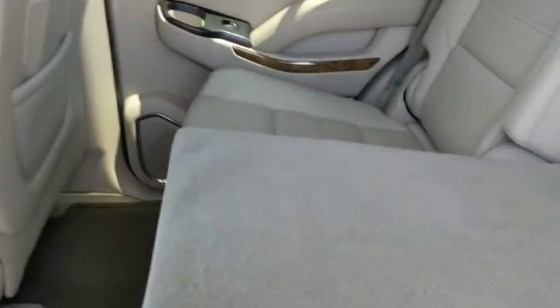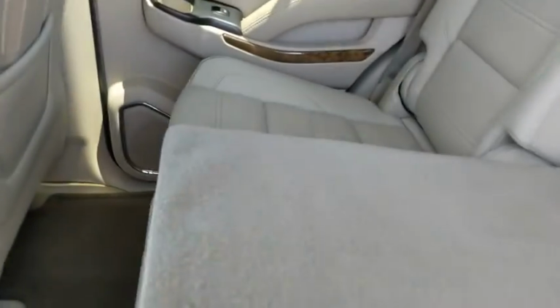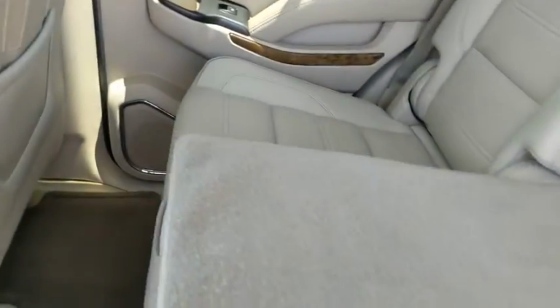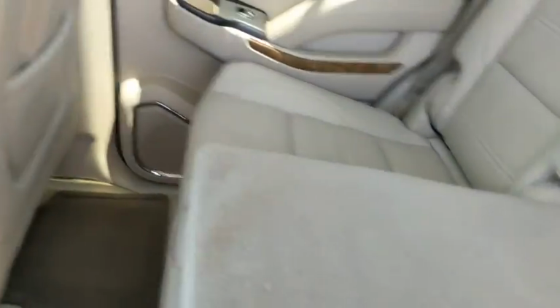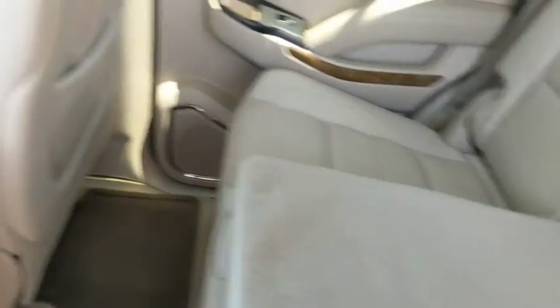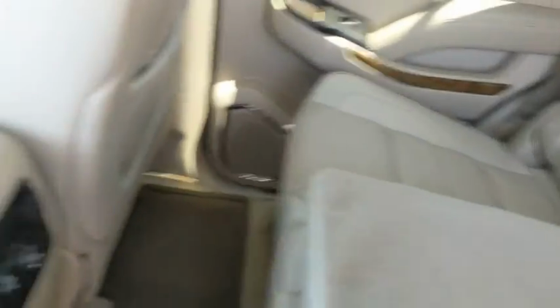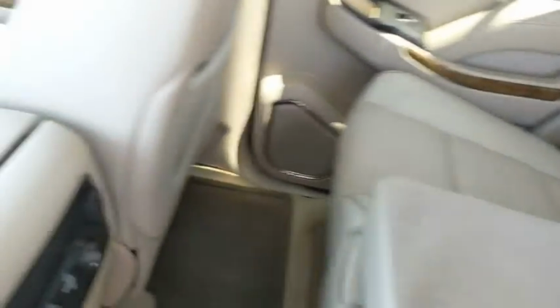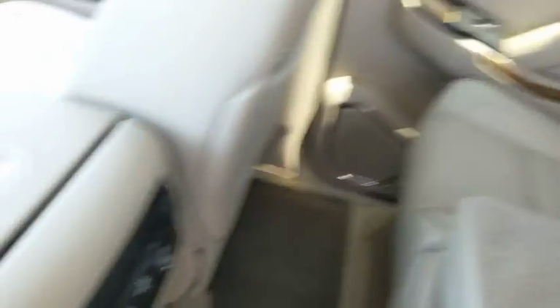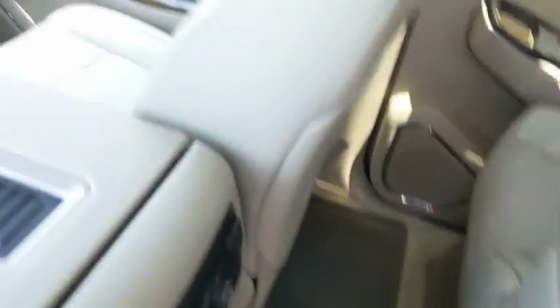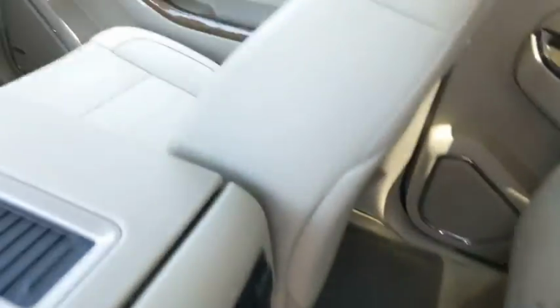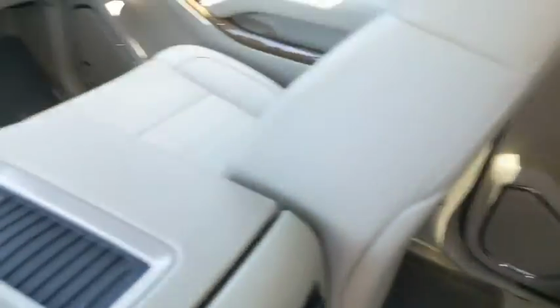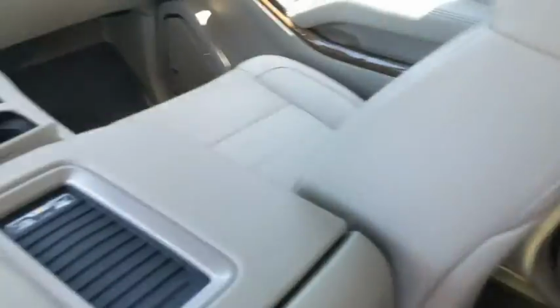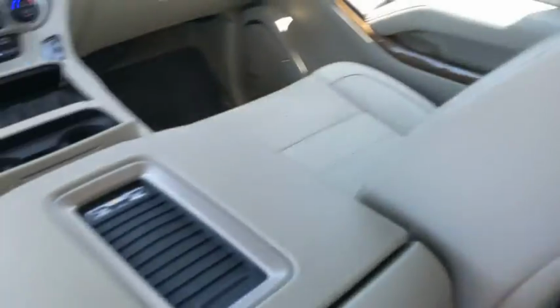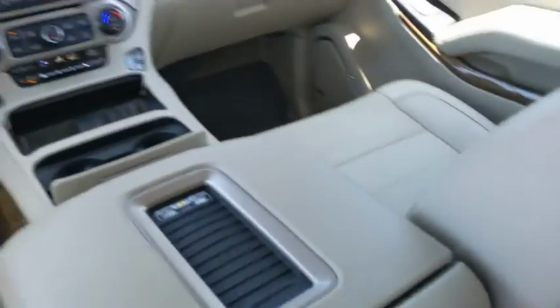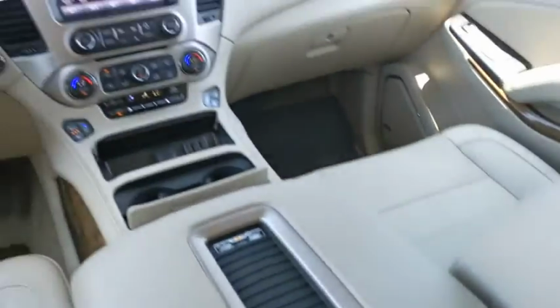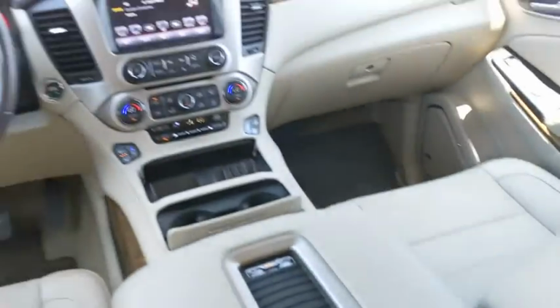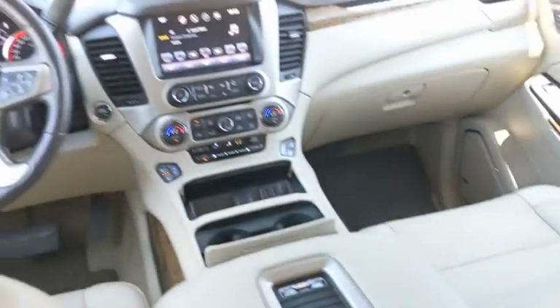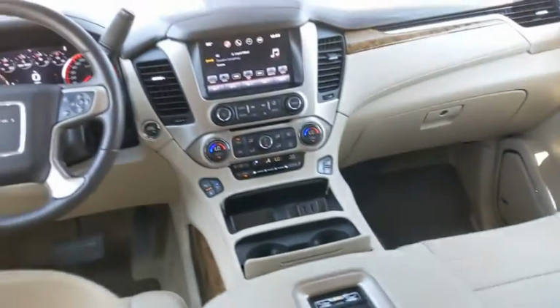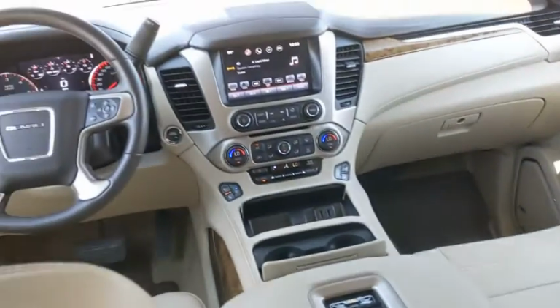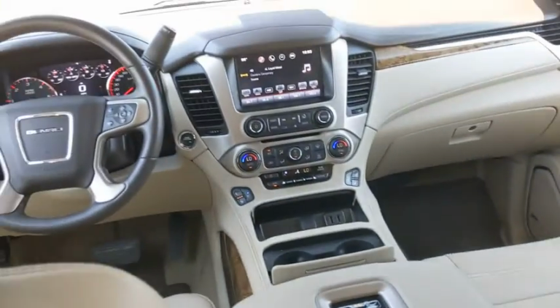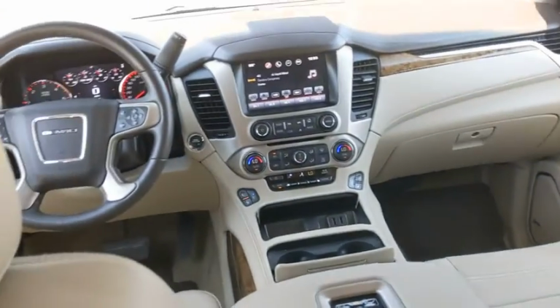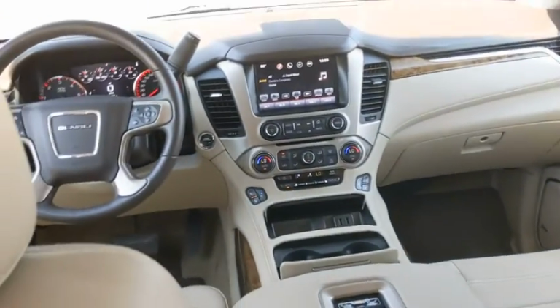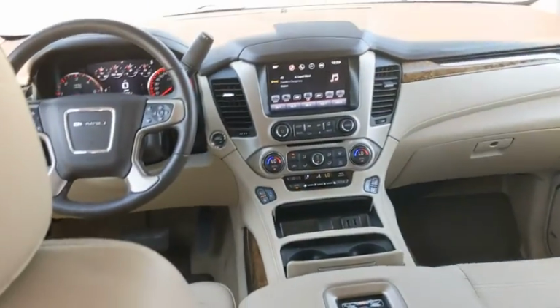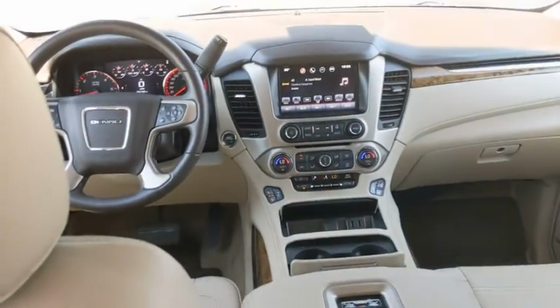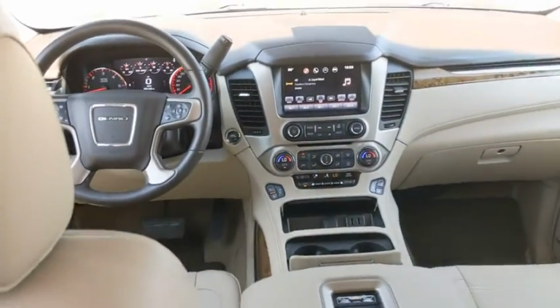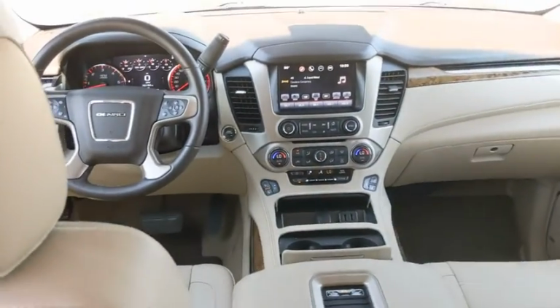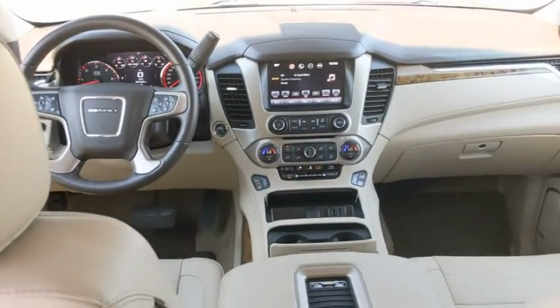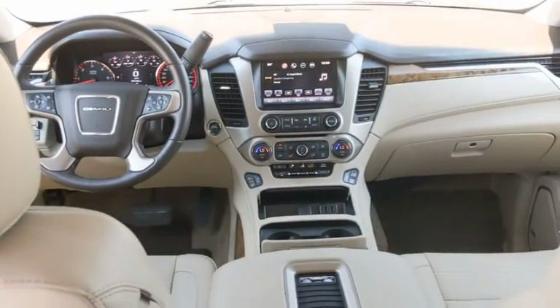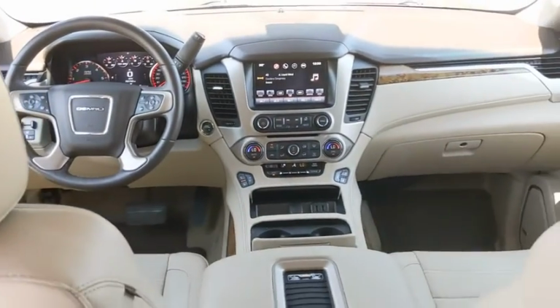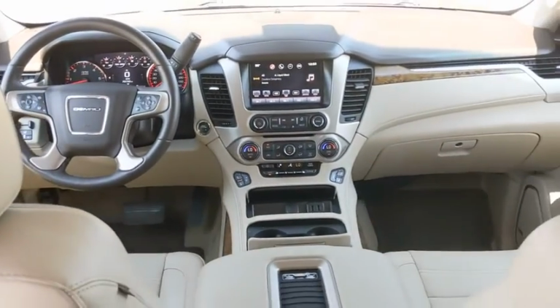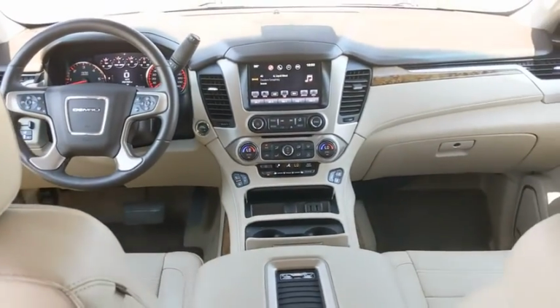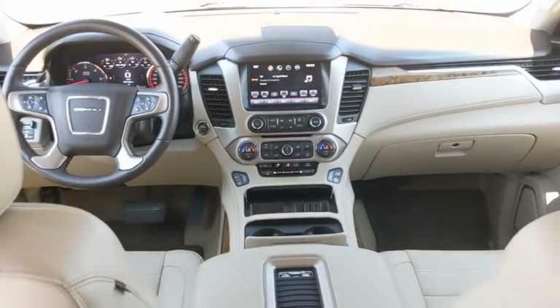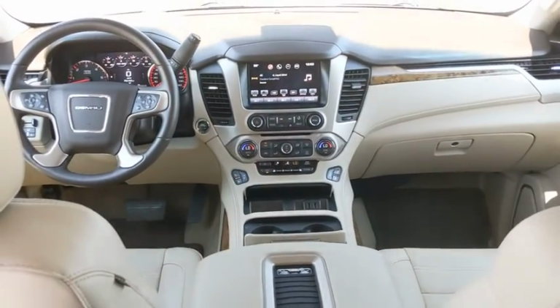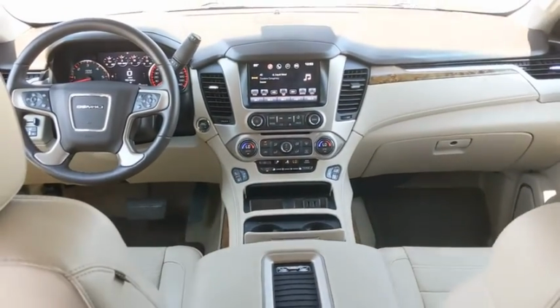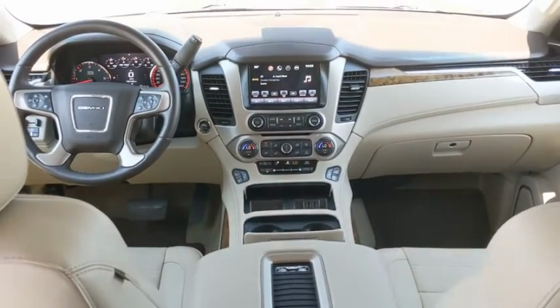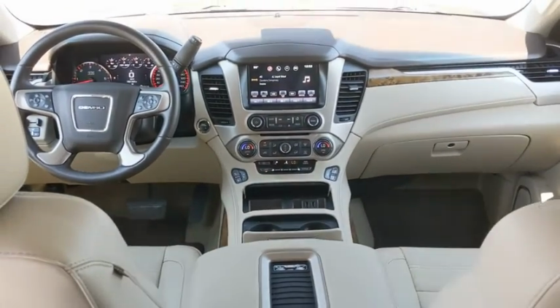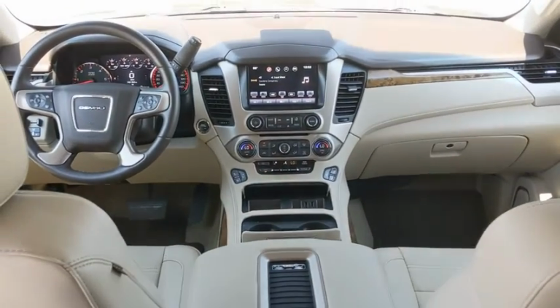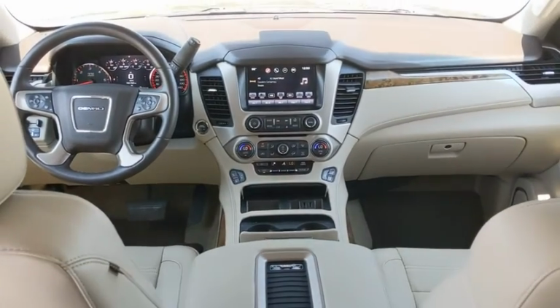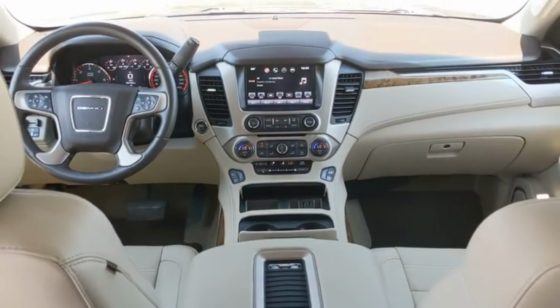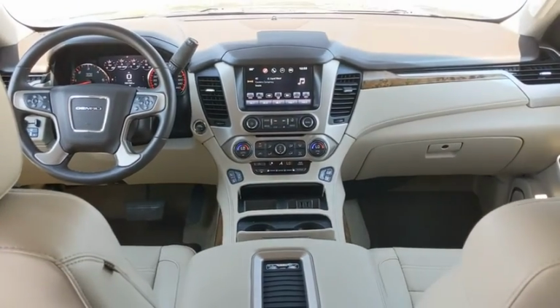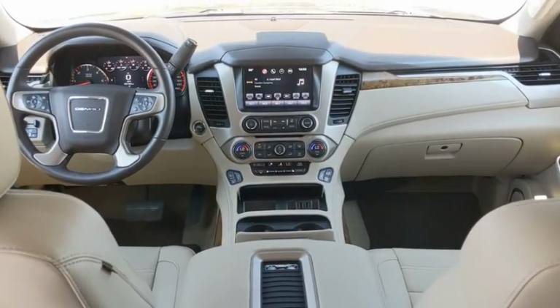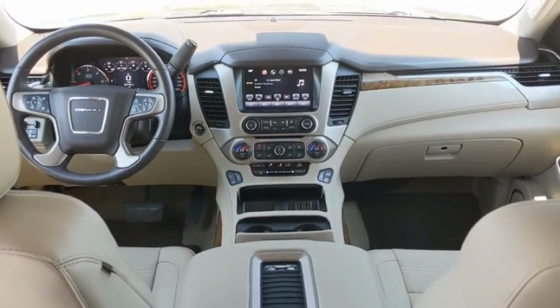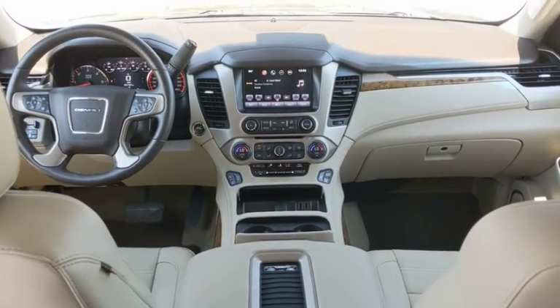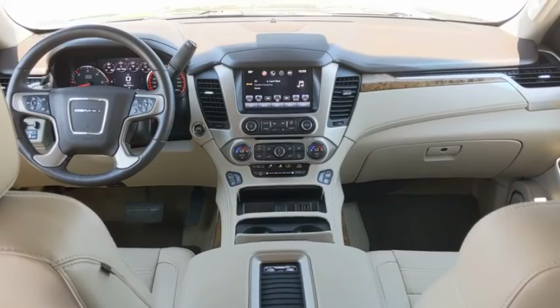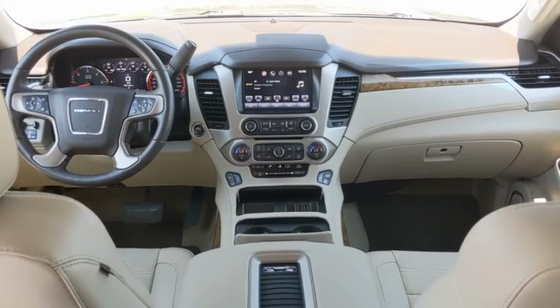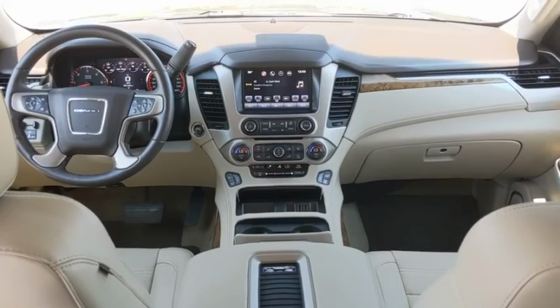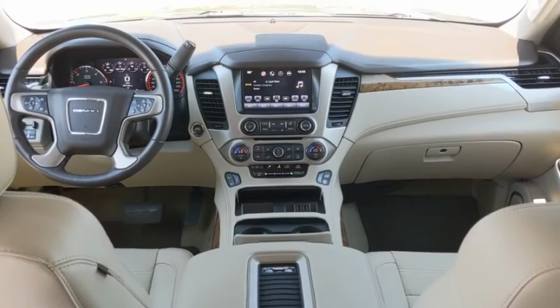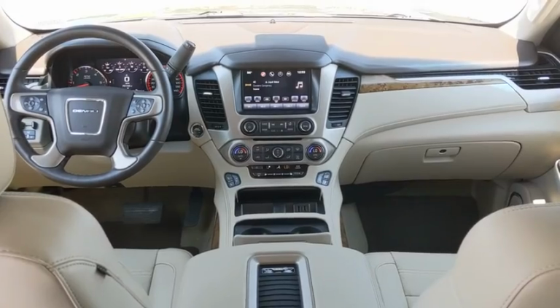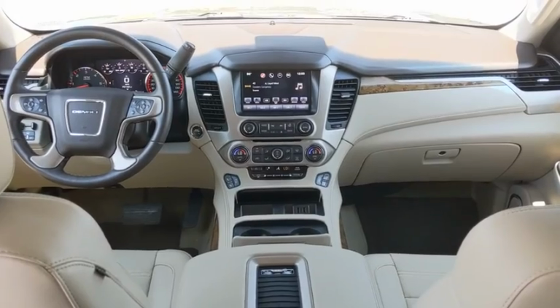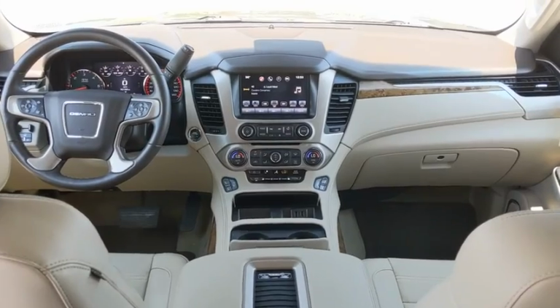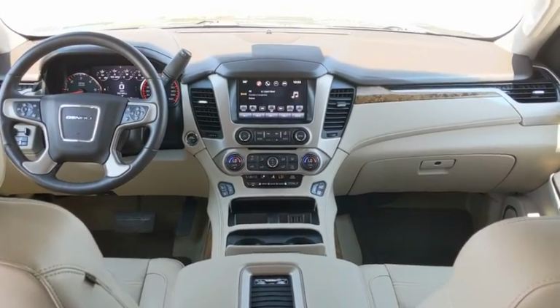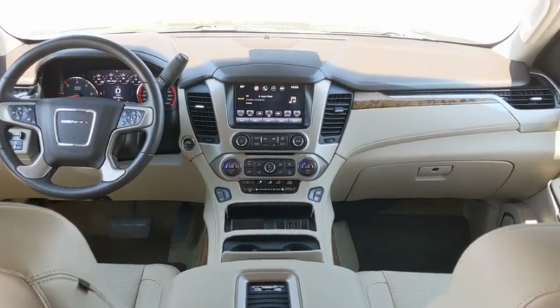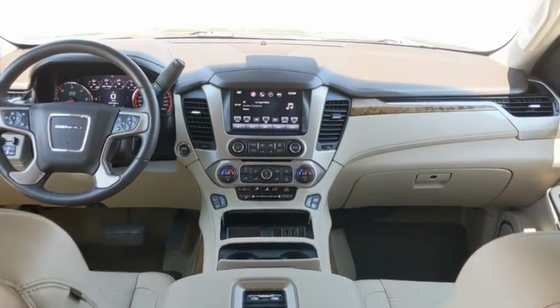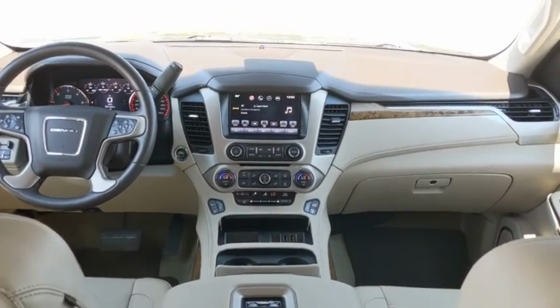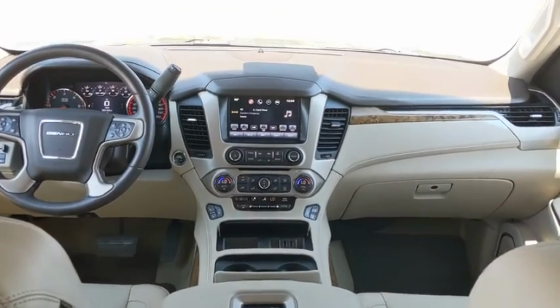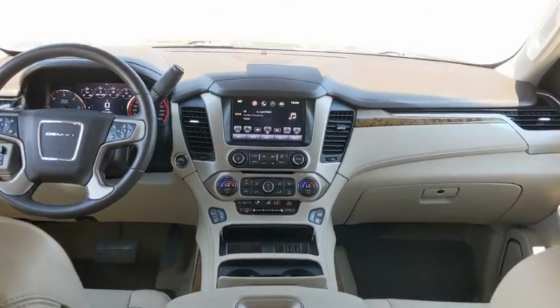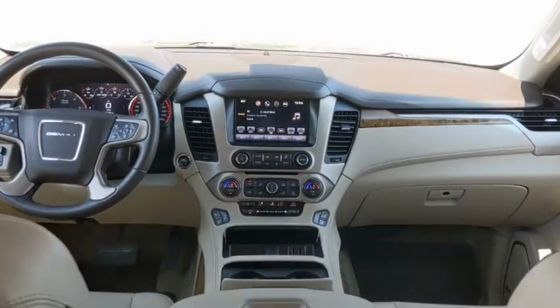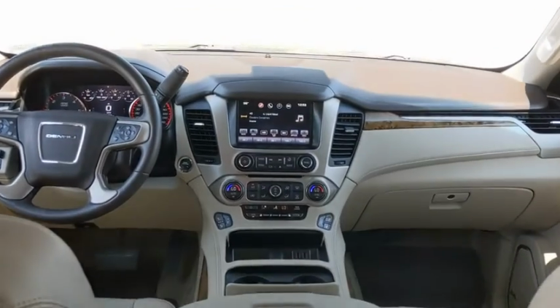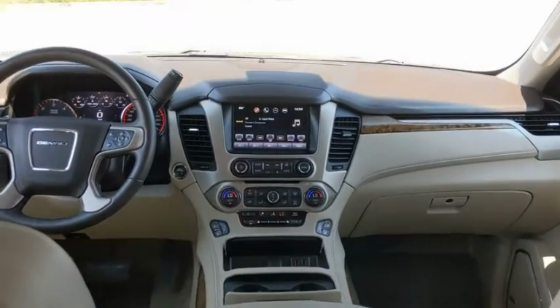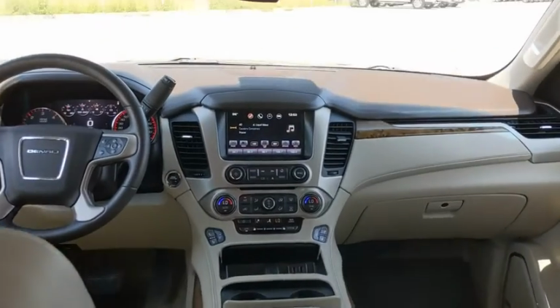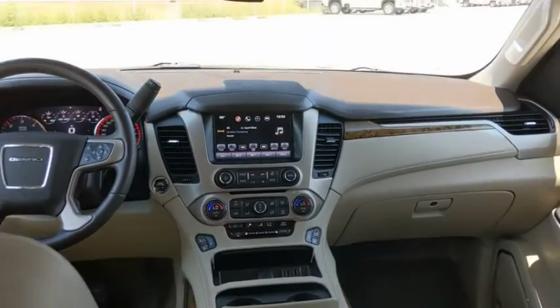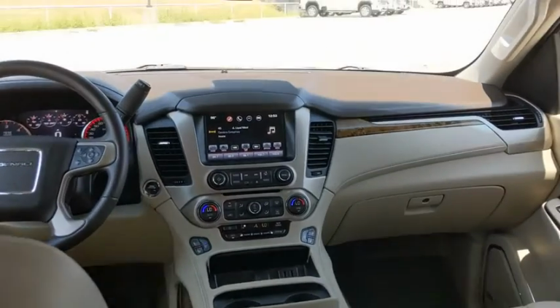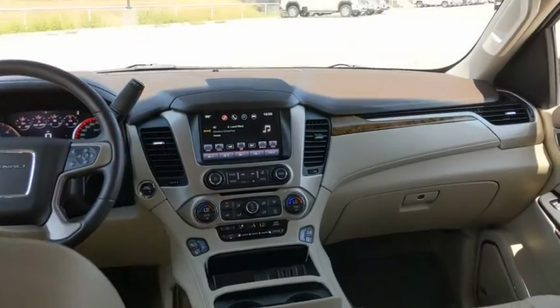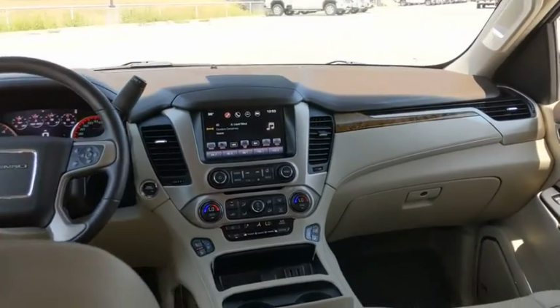Remote engine start, navigation system, power liftgate, tow hitch, backup camera, Bluetooth, and leather-wrapped steering wheel.